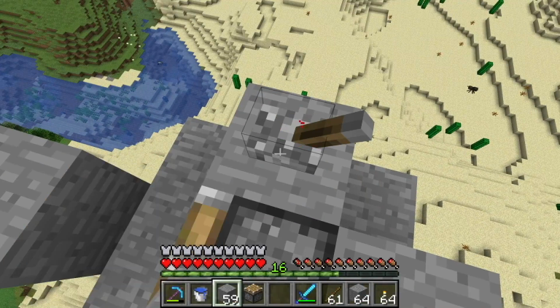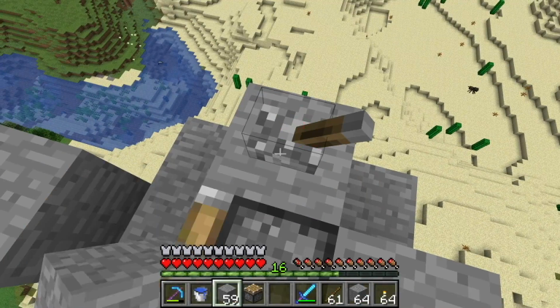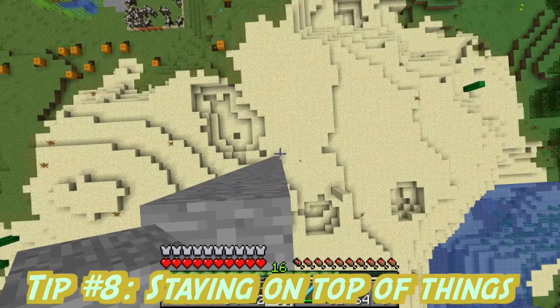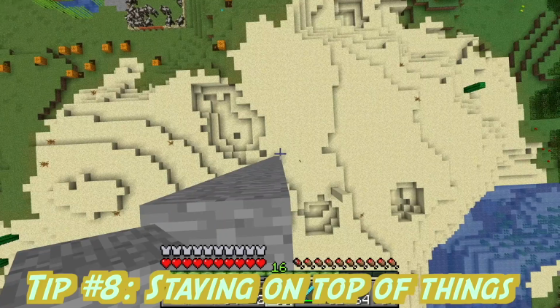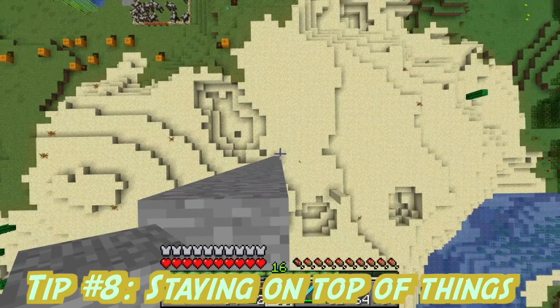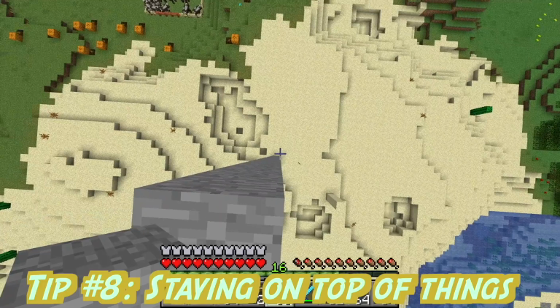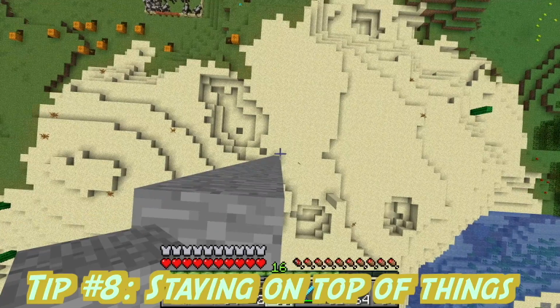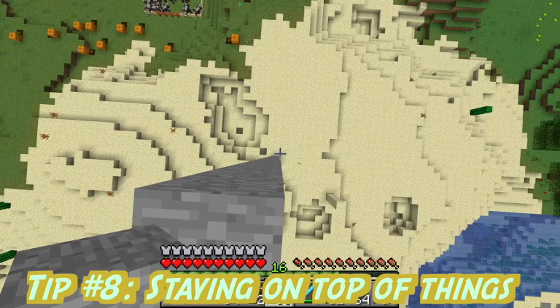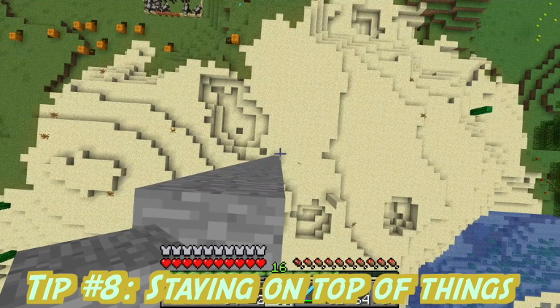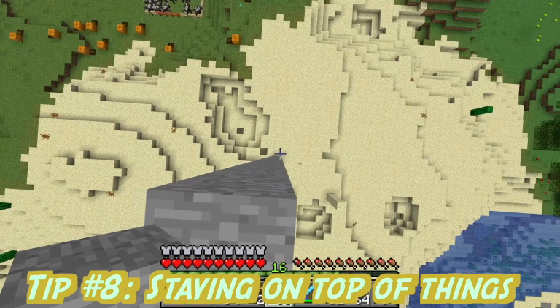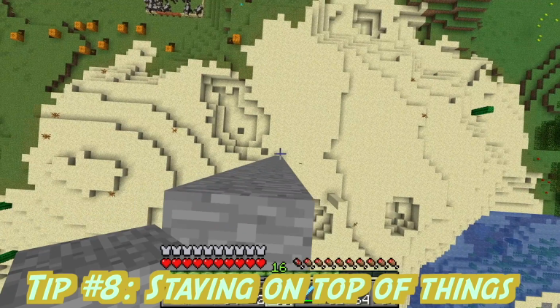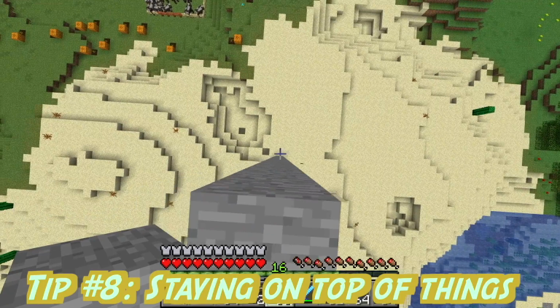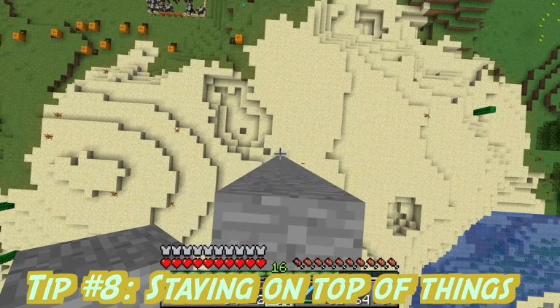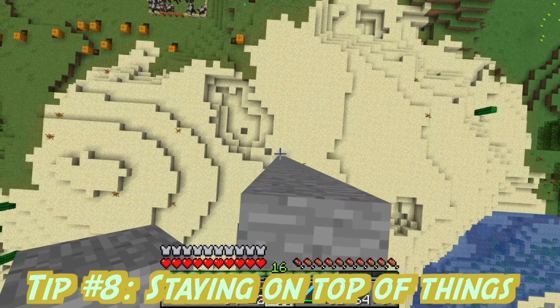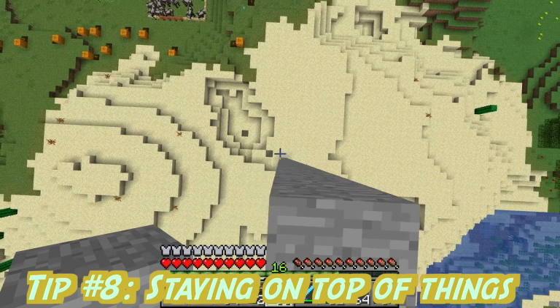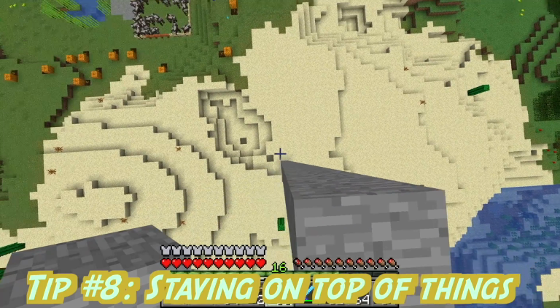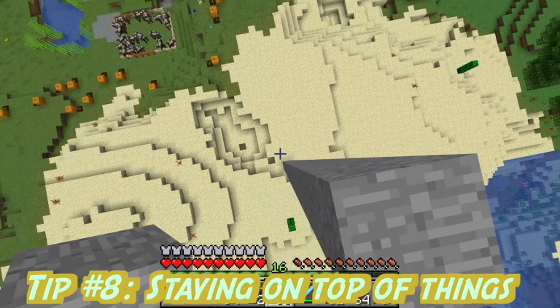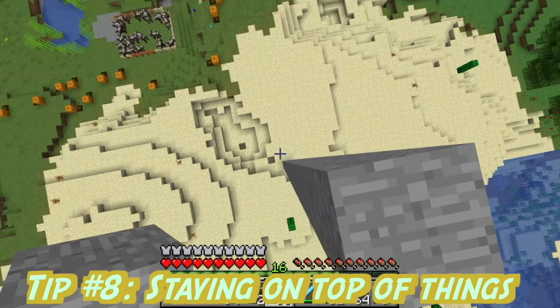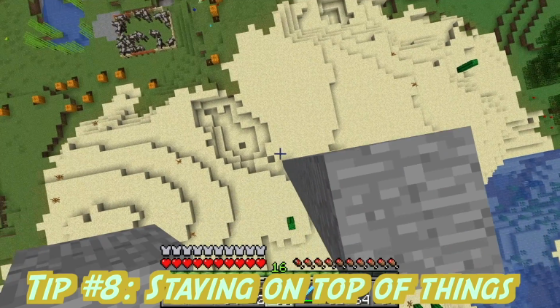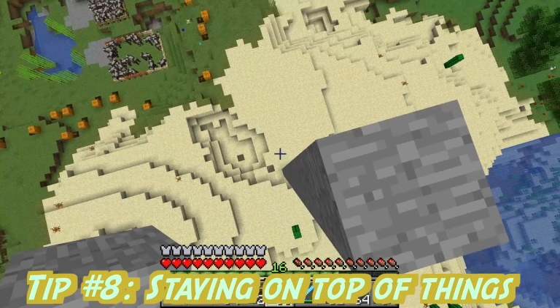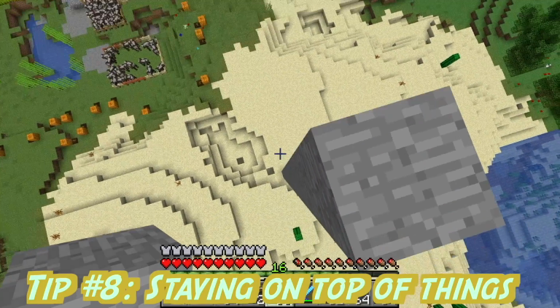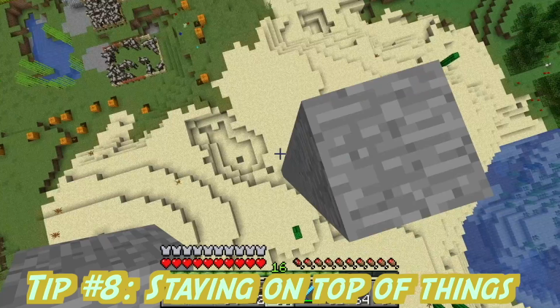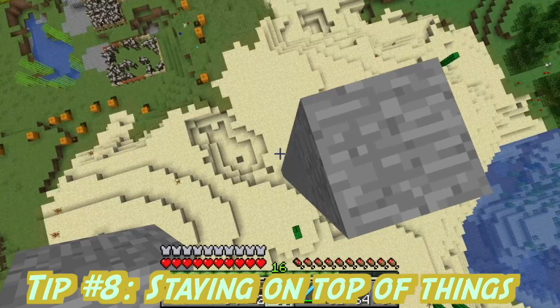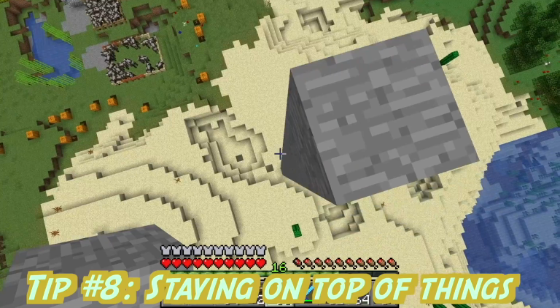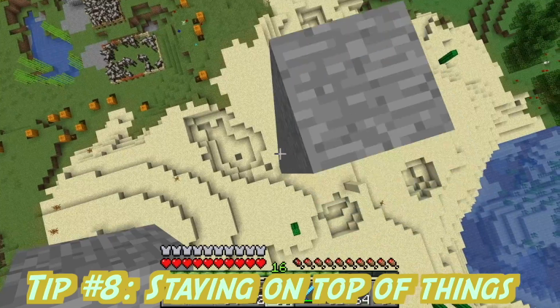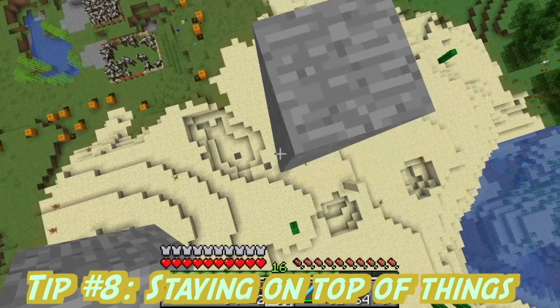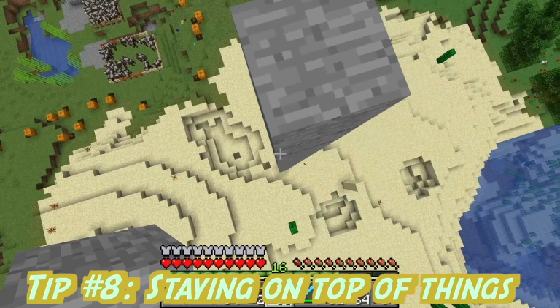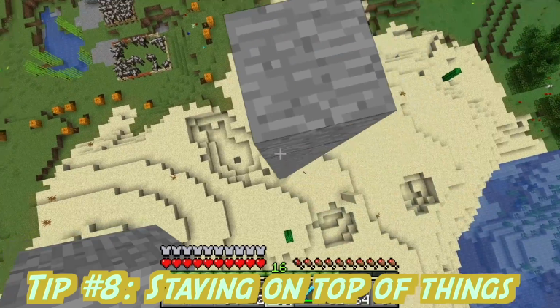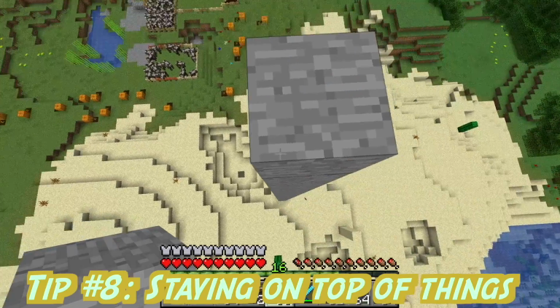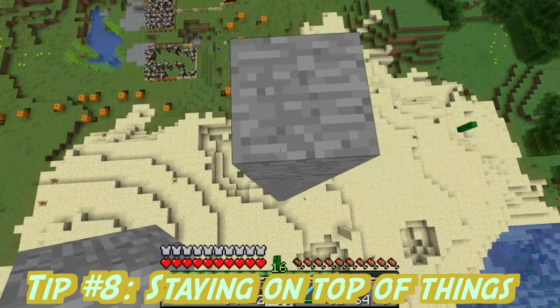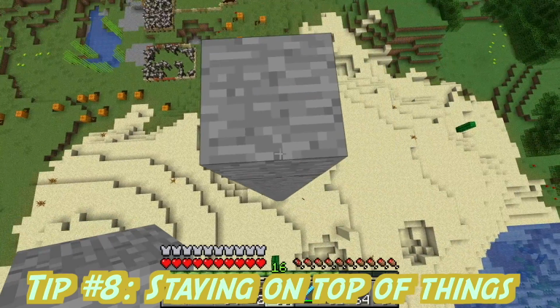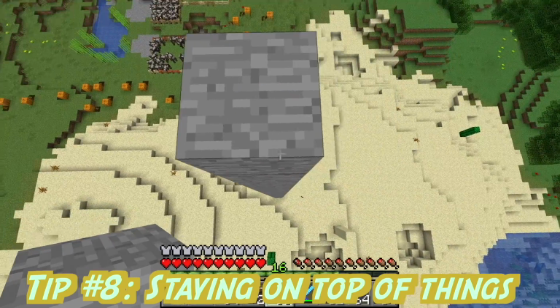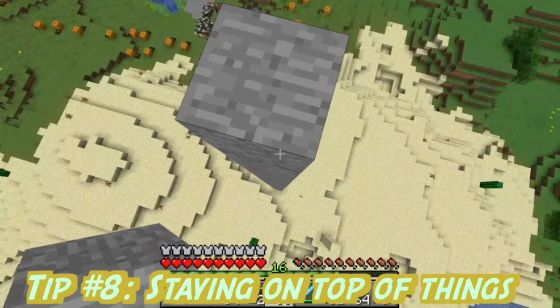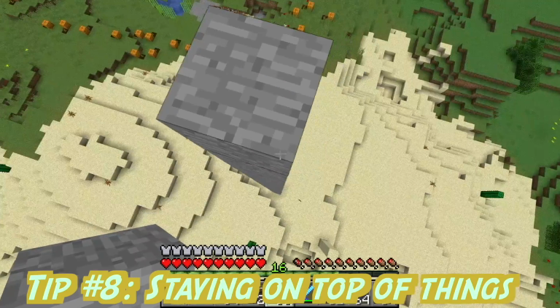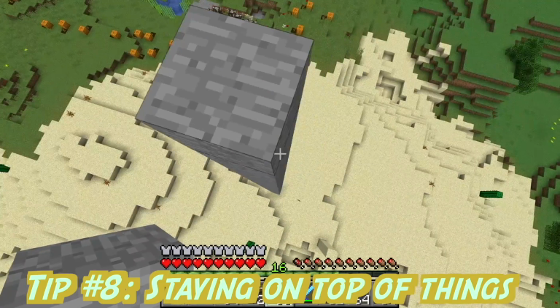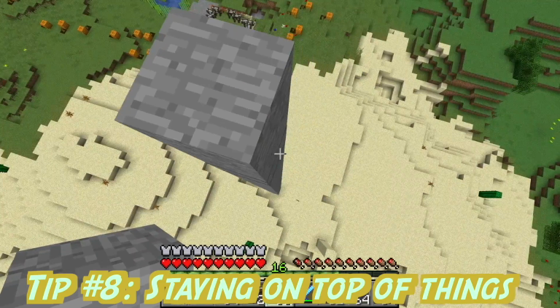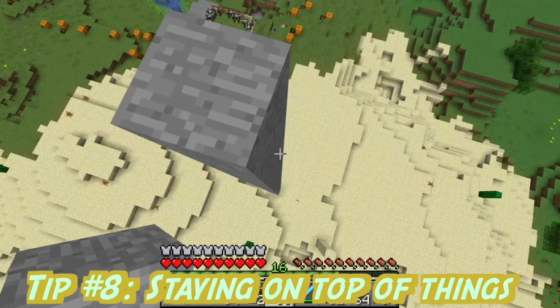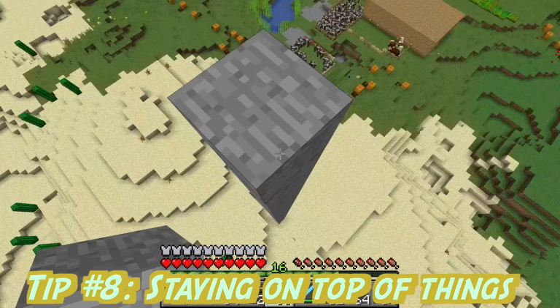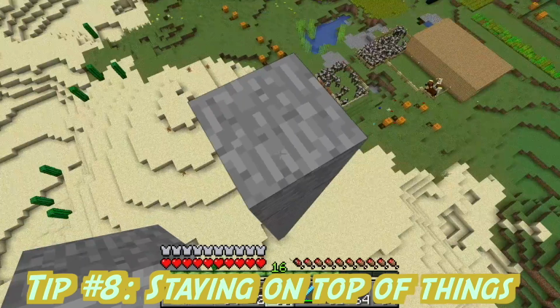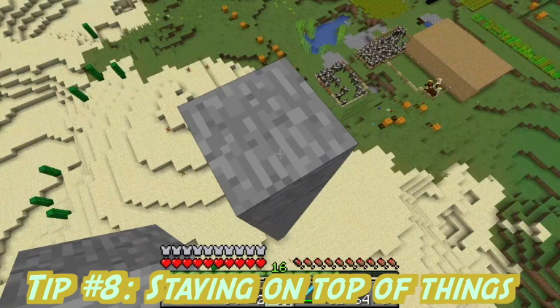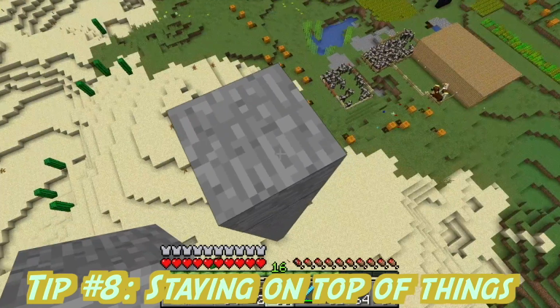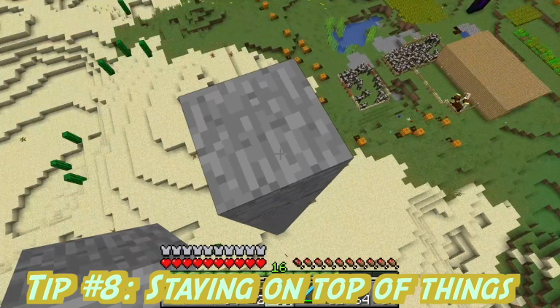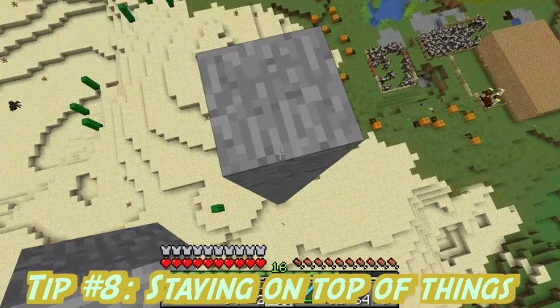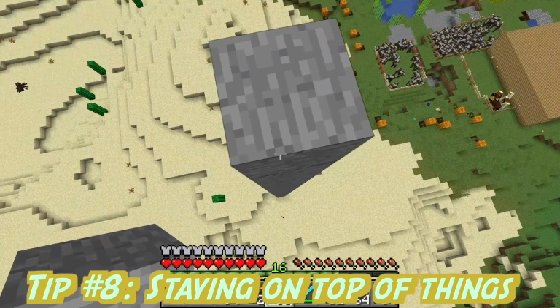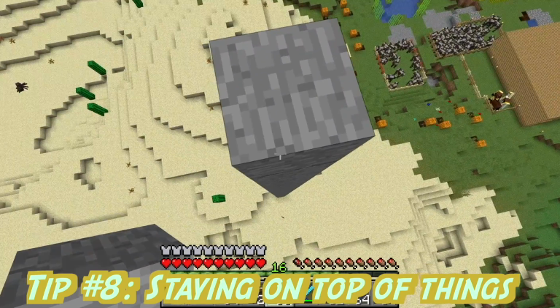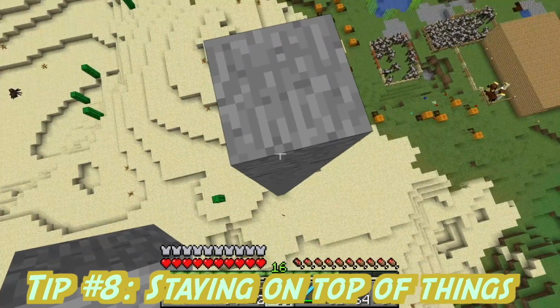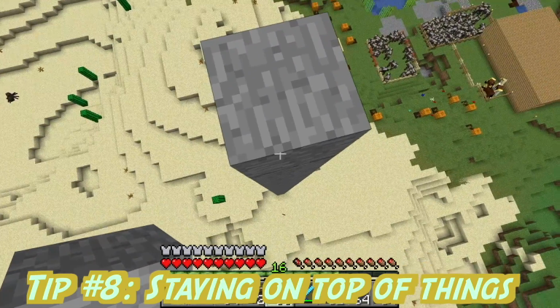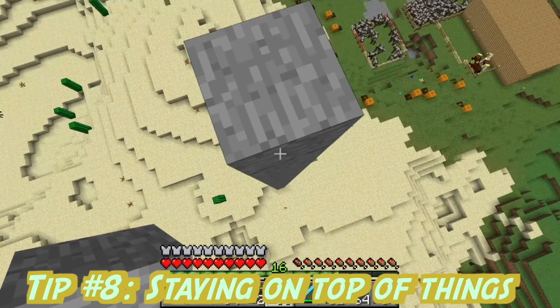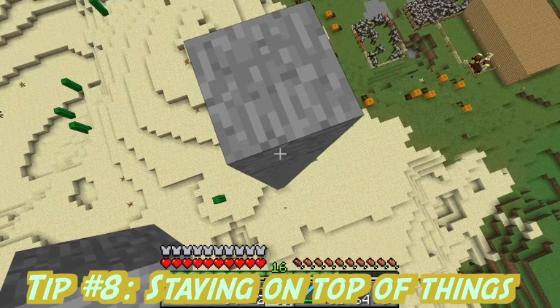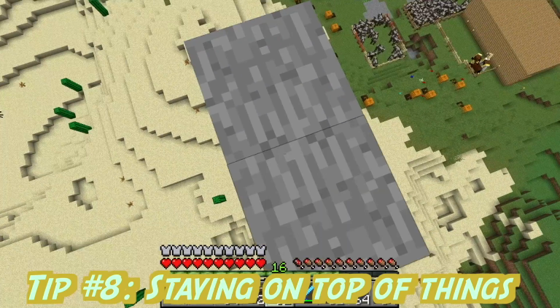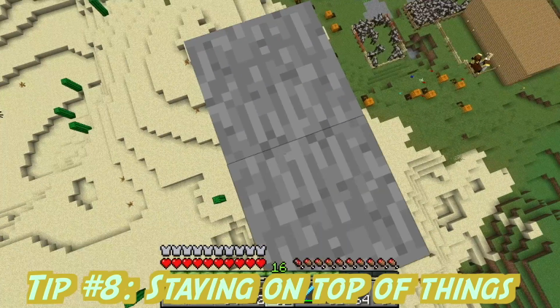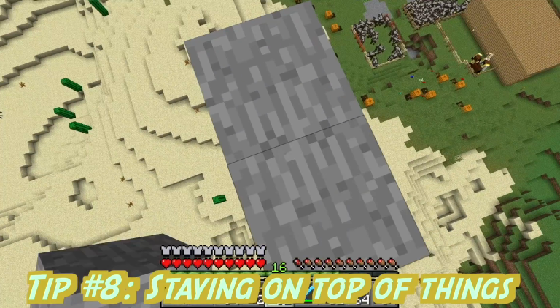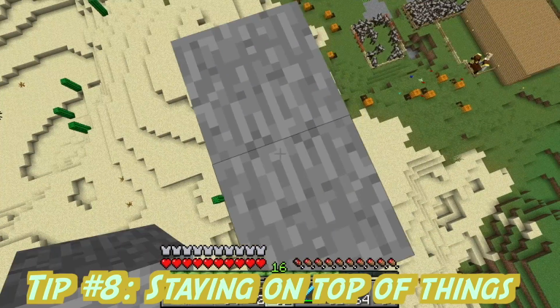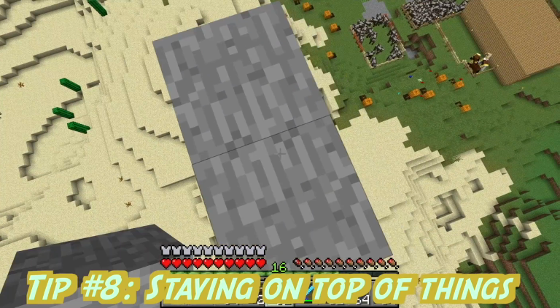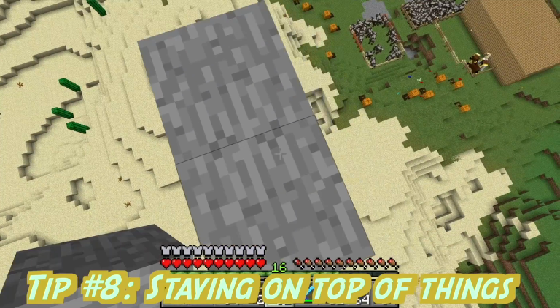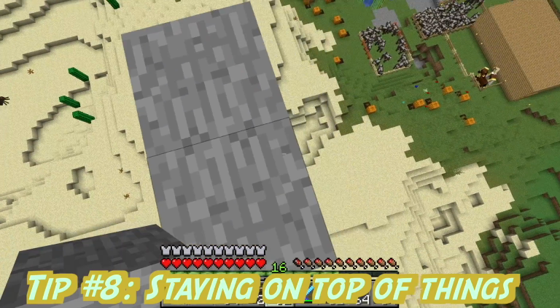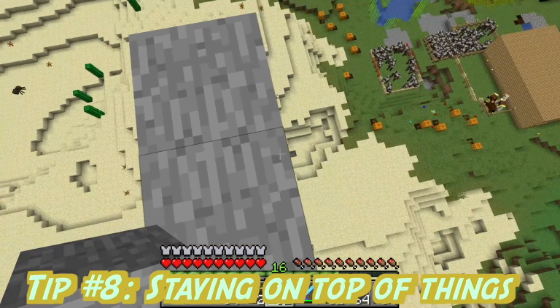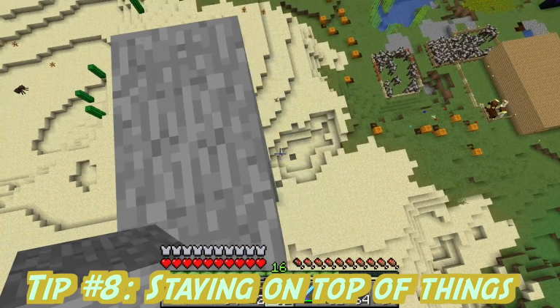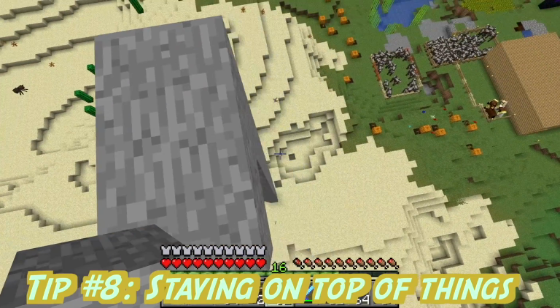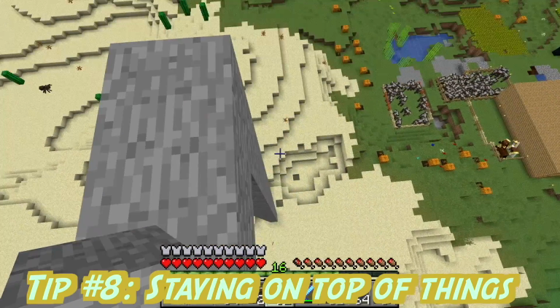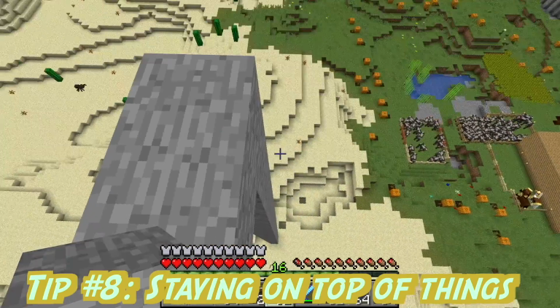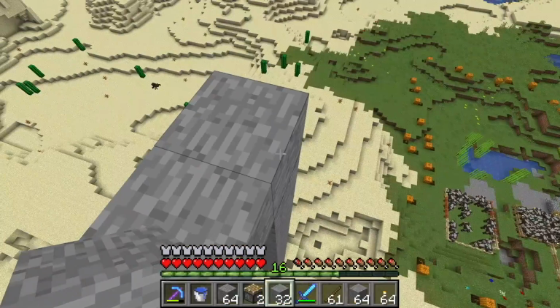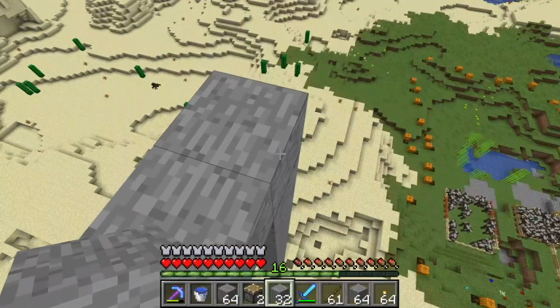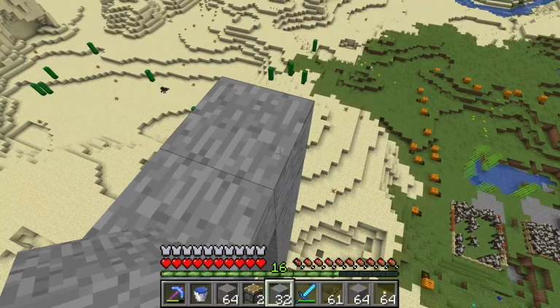Tip number 8. Holding shift when on top of a block will allow you to not fall down, except for when a mob hits you.